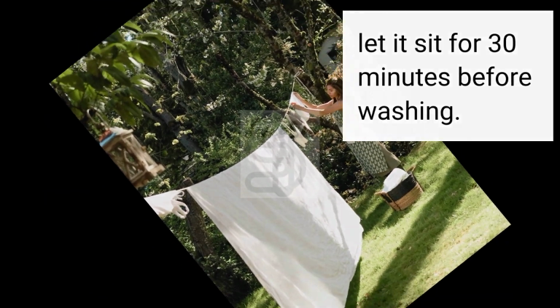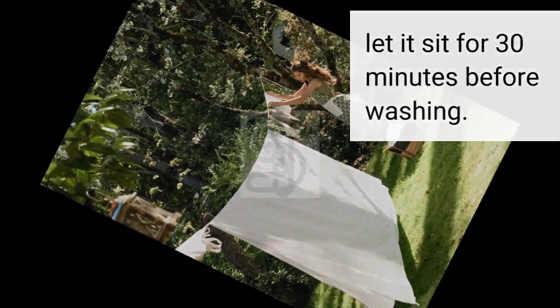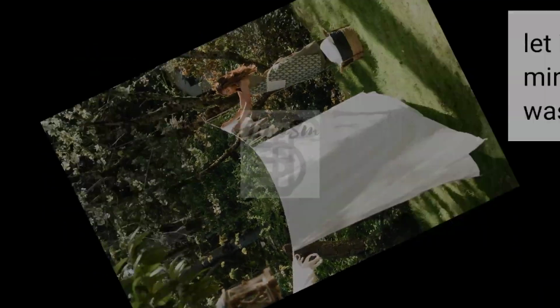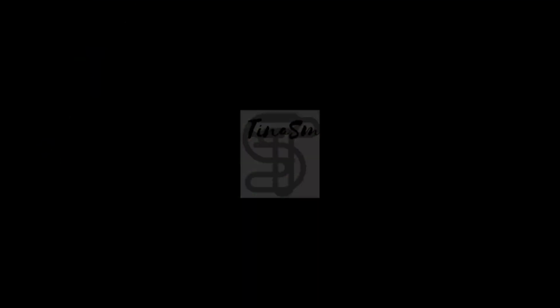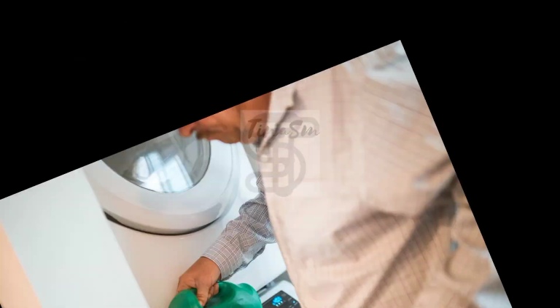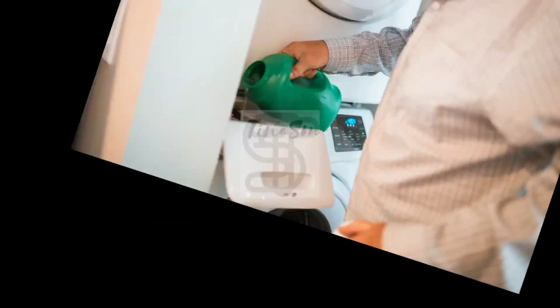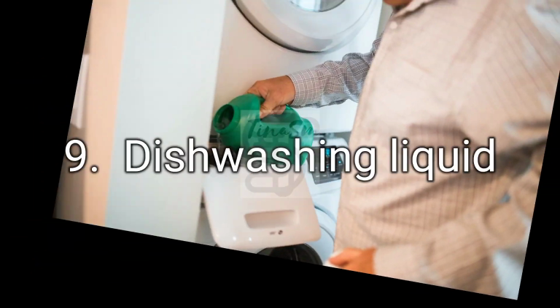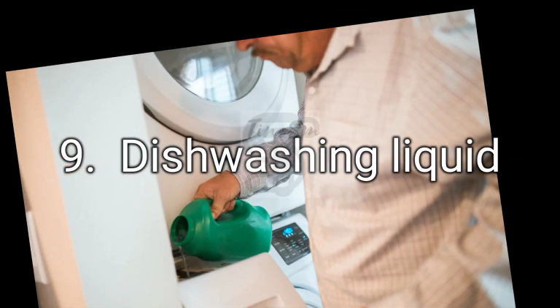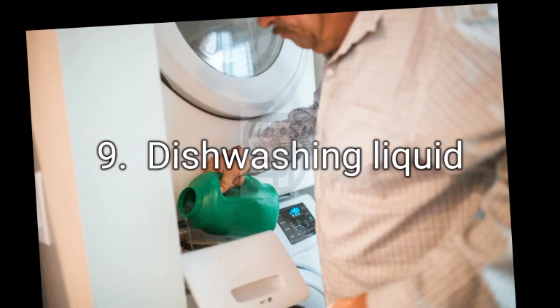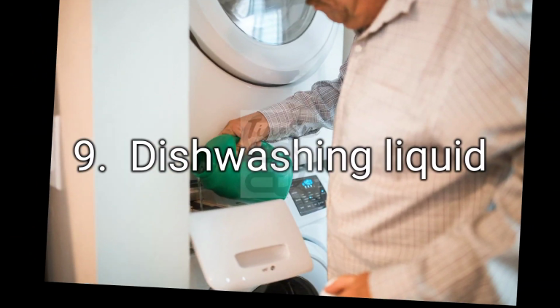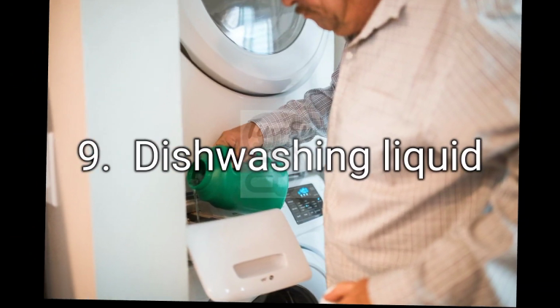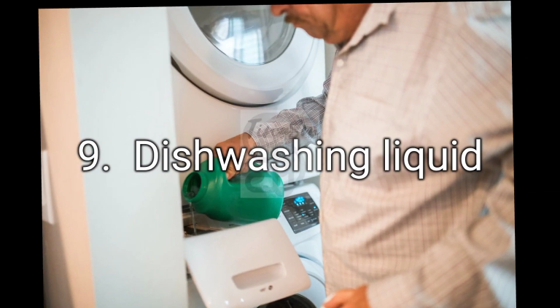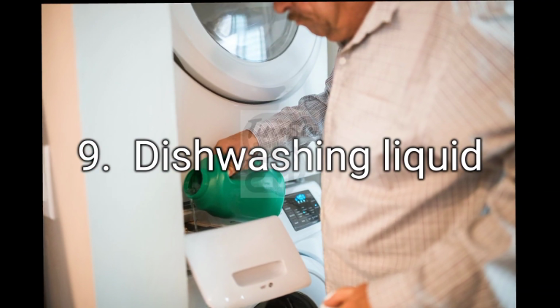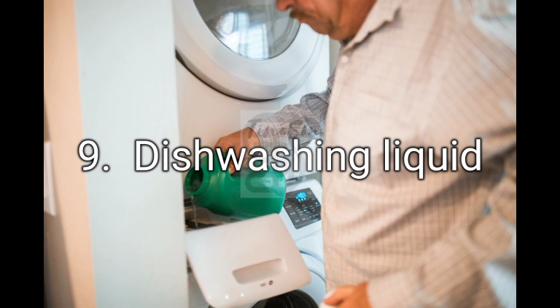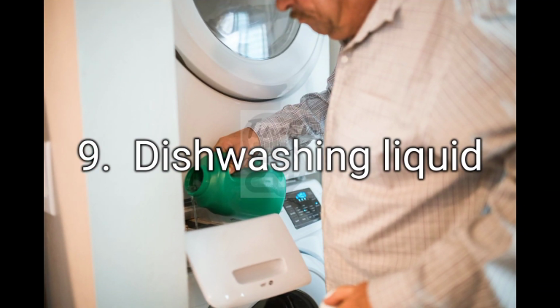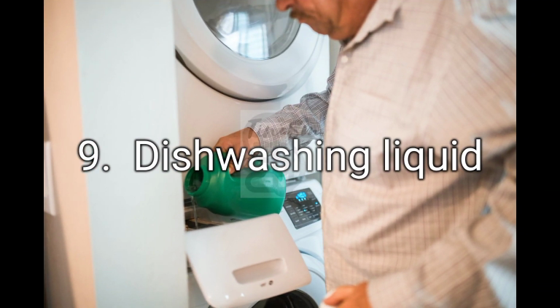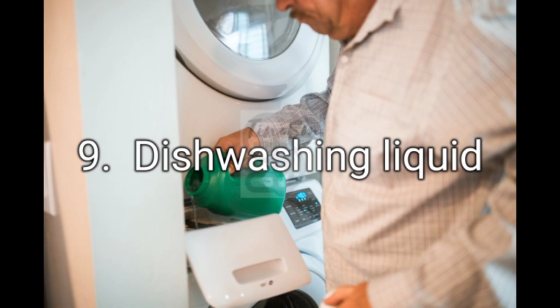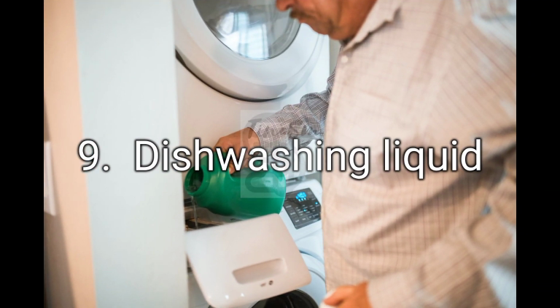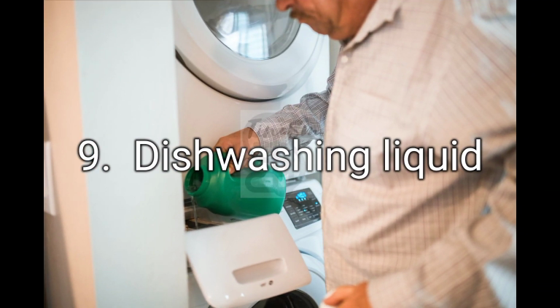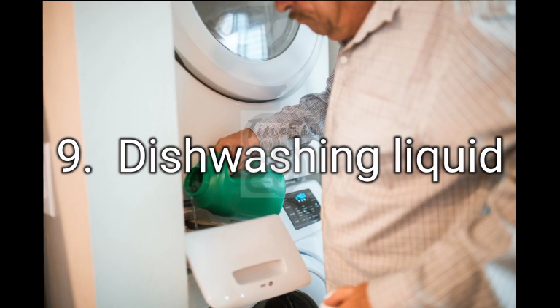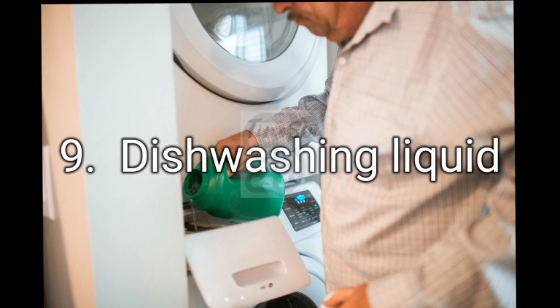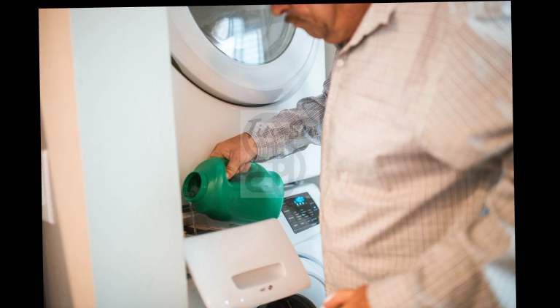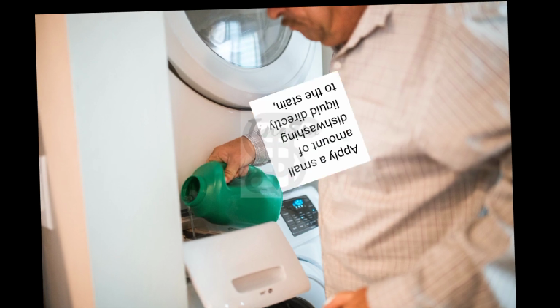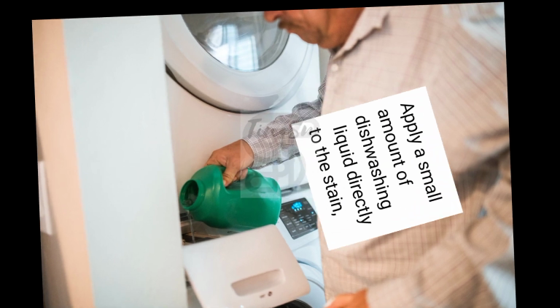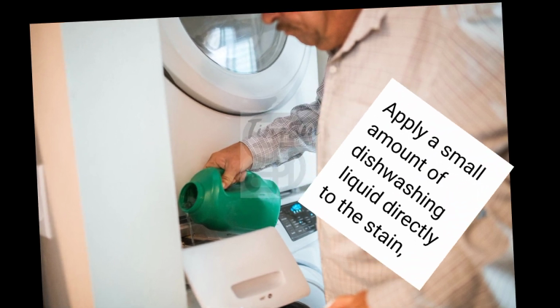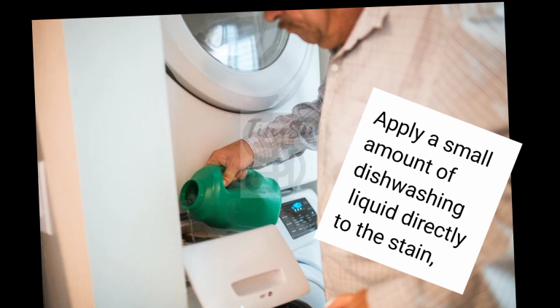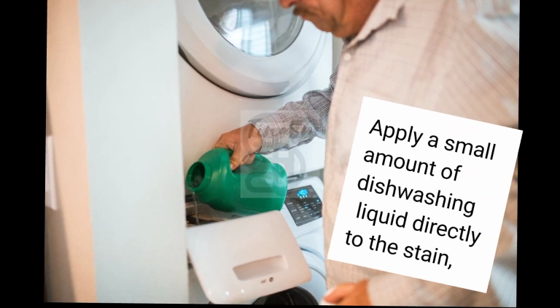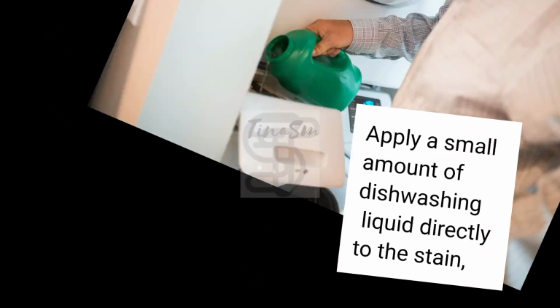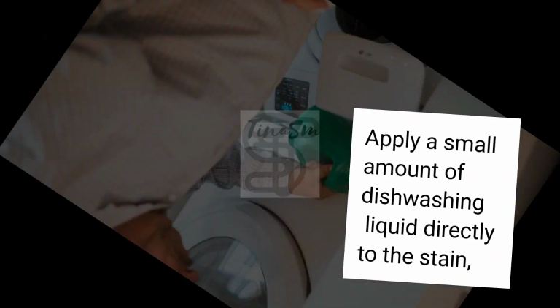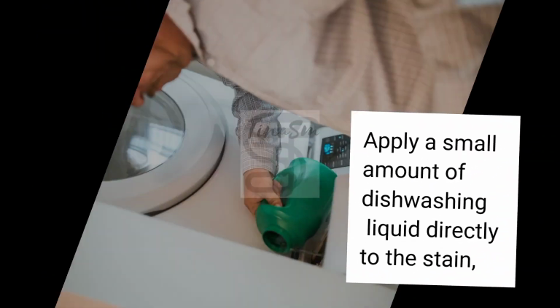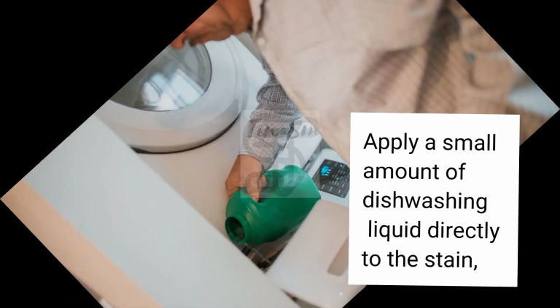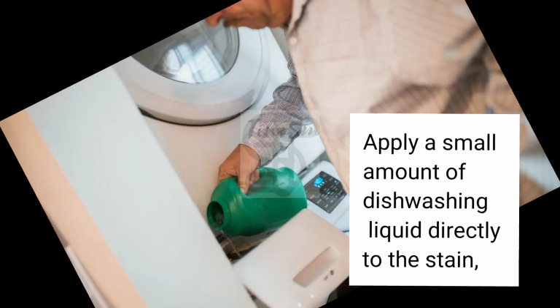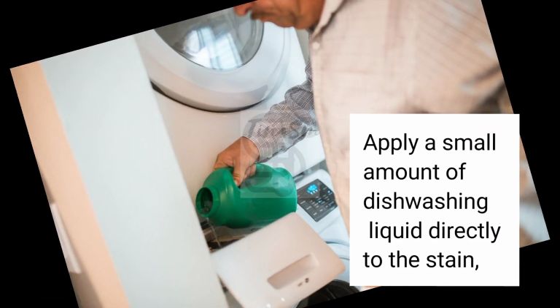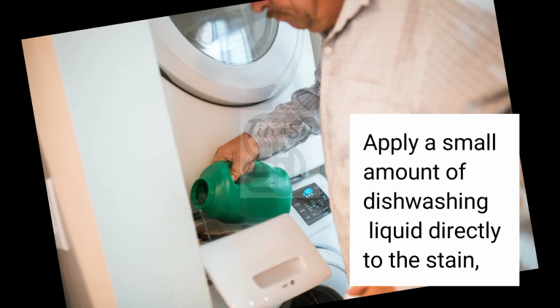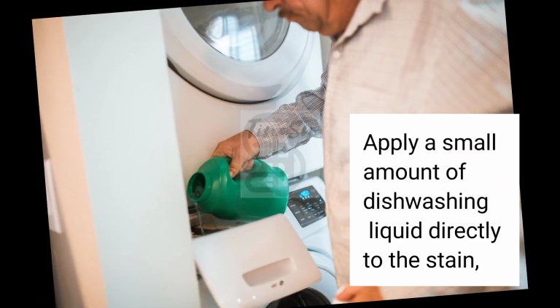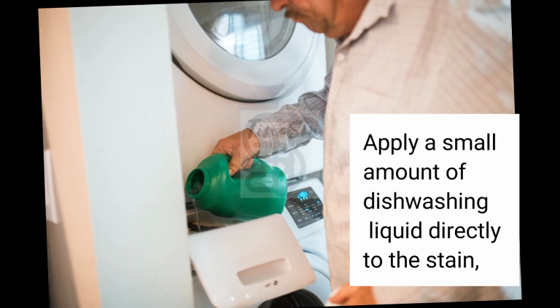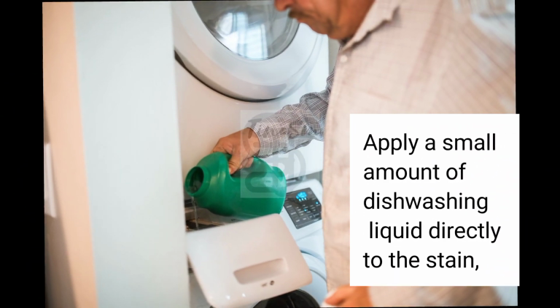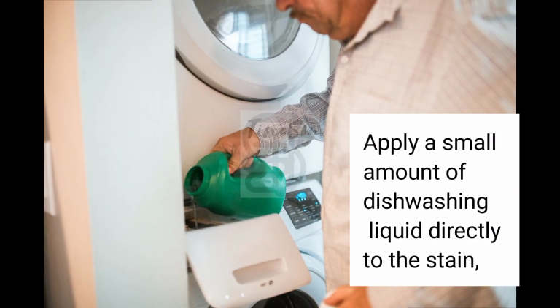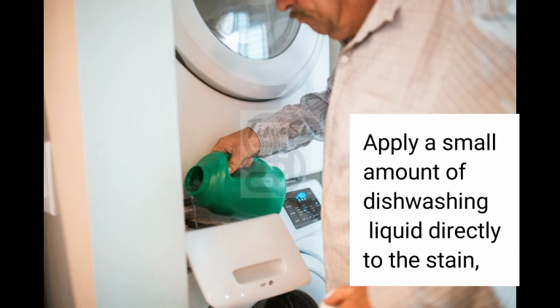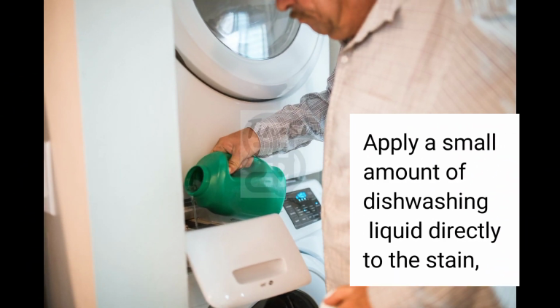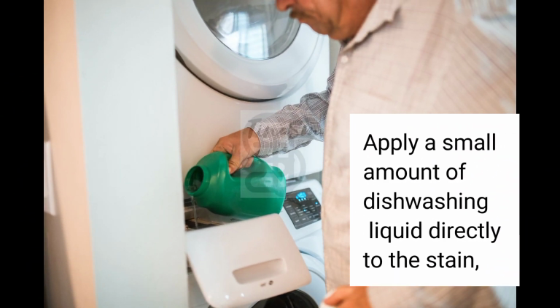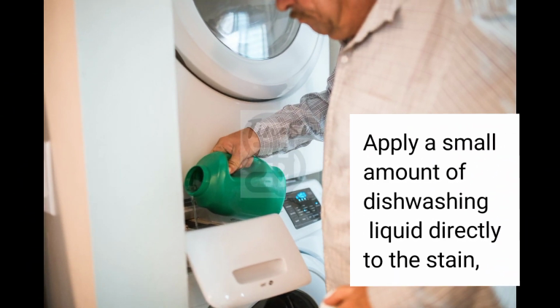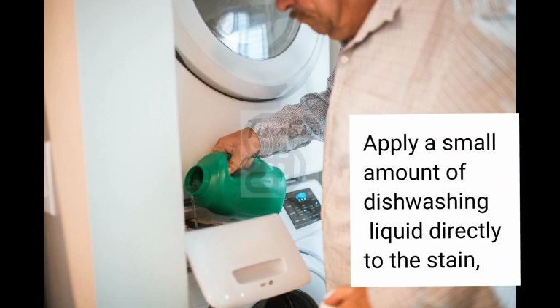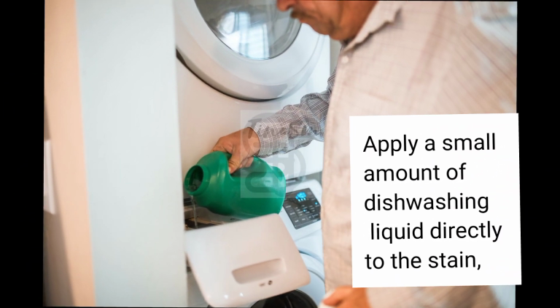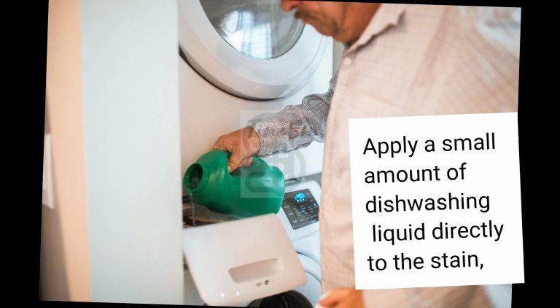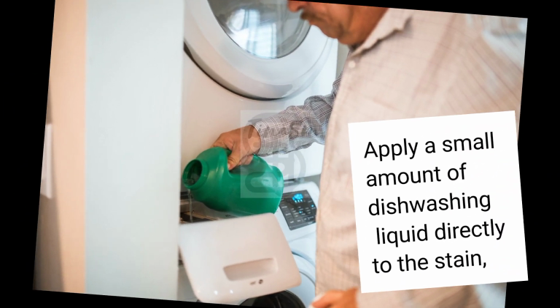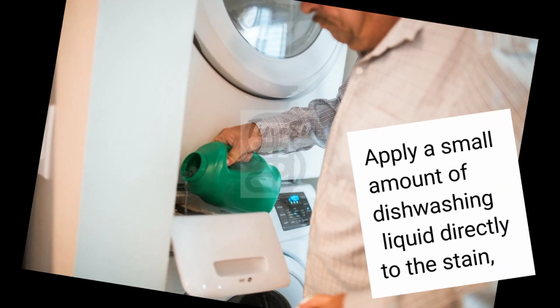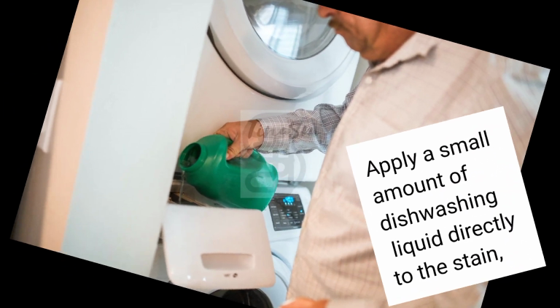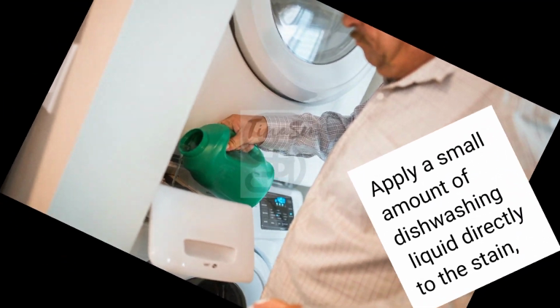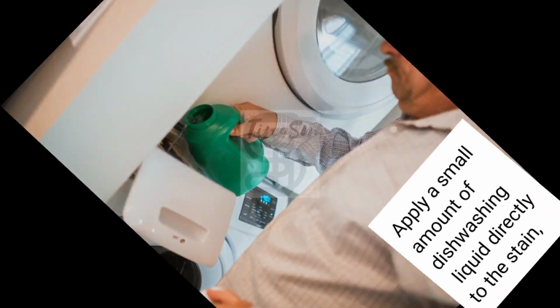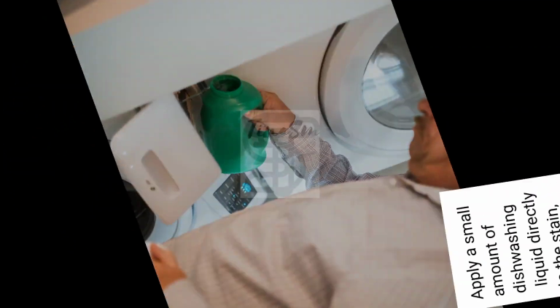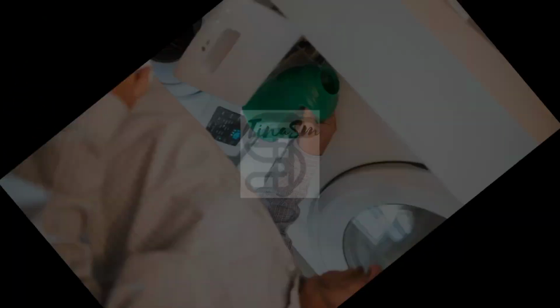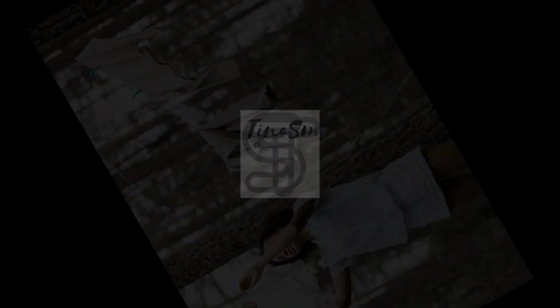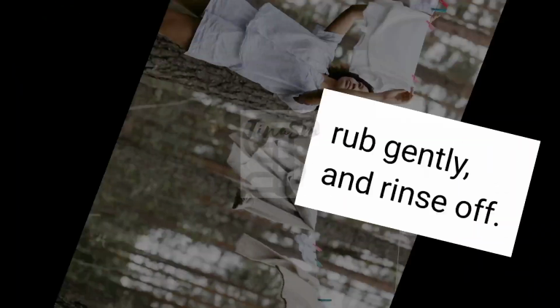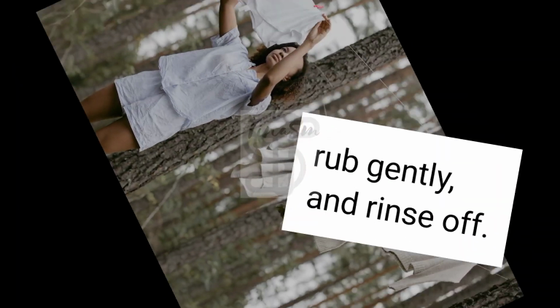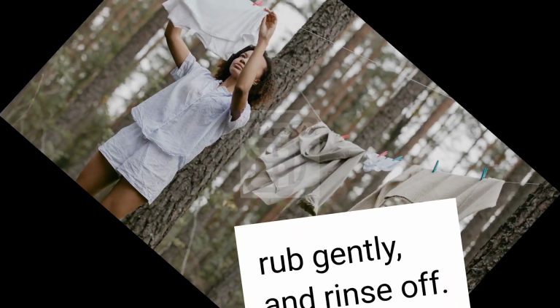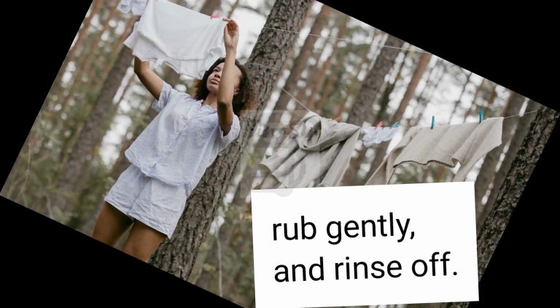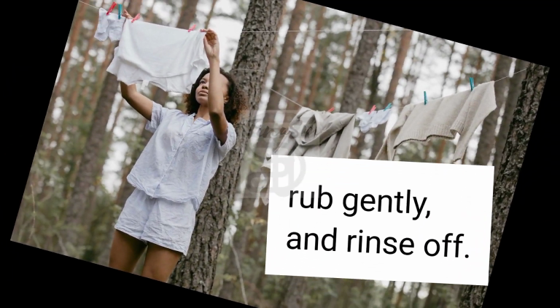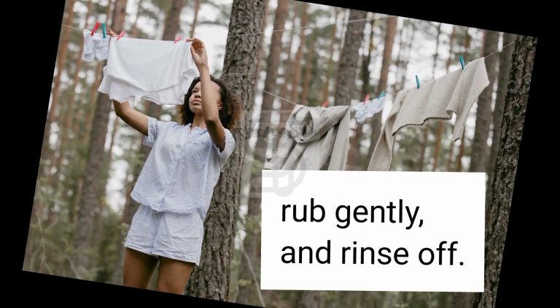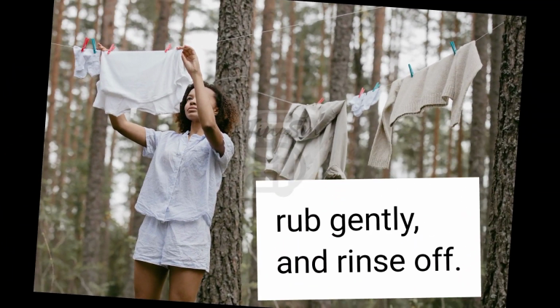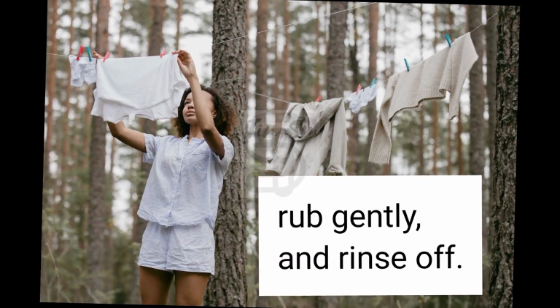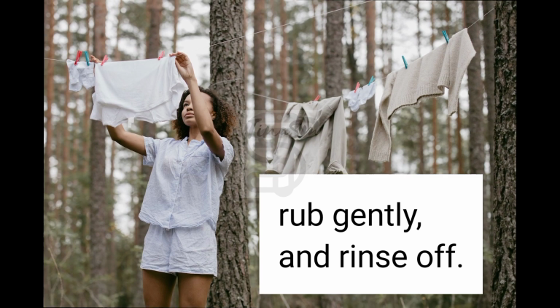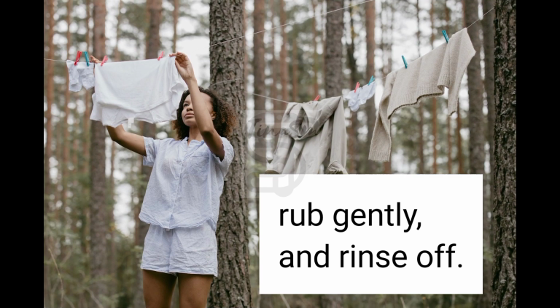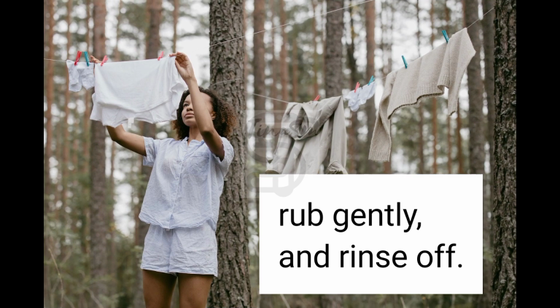9. Dishwashing Liquid. Apply a small amount of dishwashing liquid directly to the stain, rub gently, and rinse off.